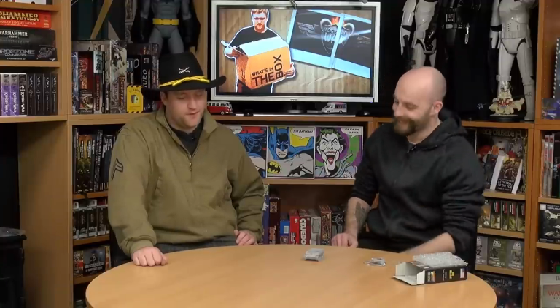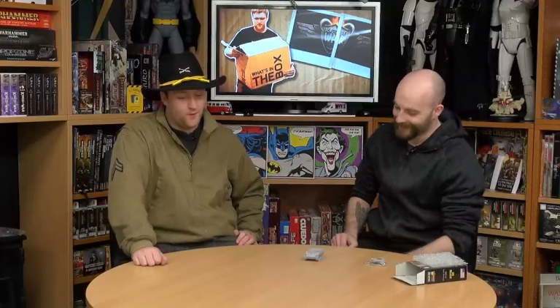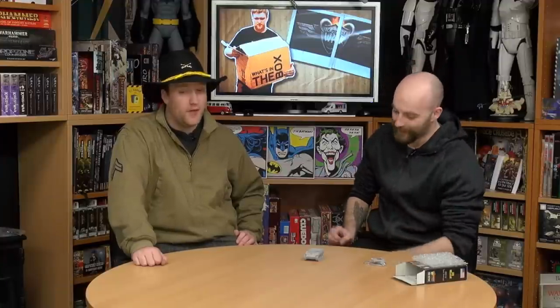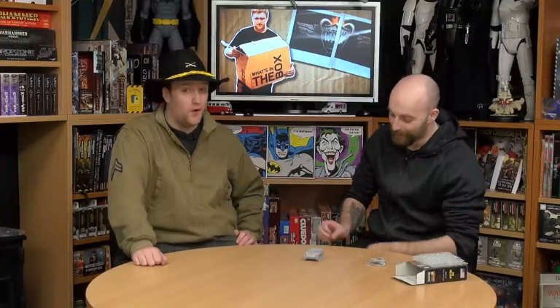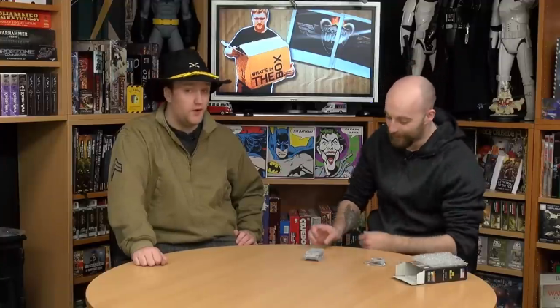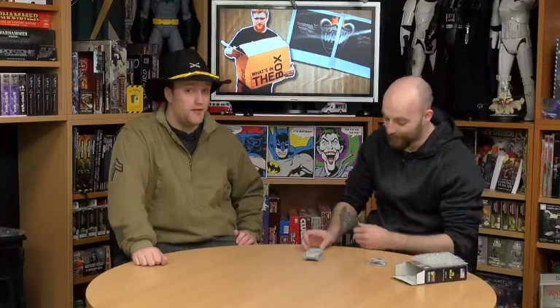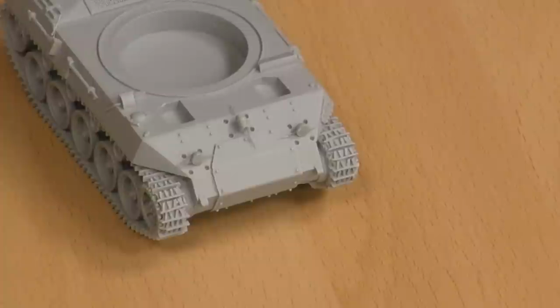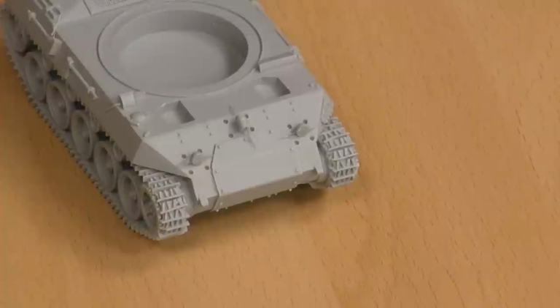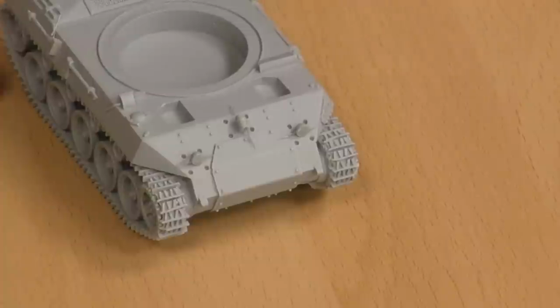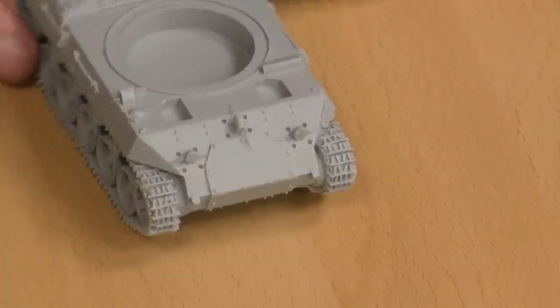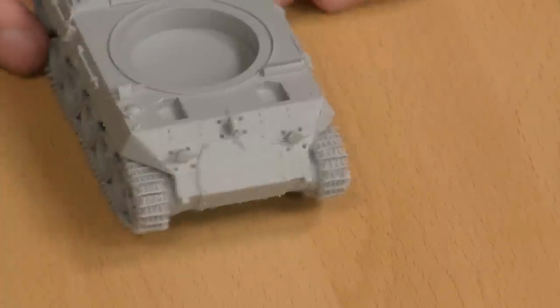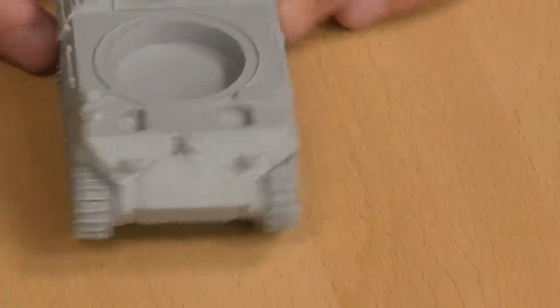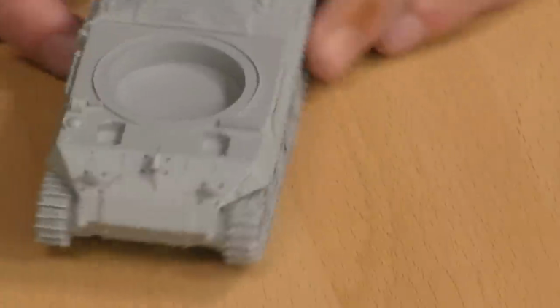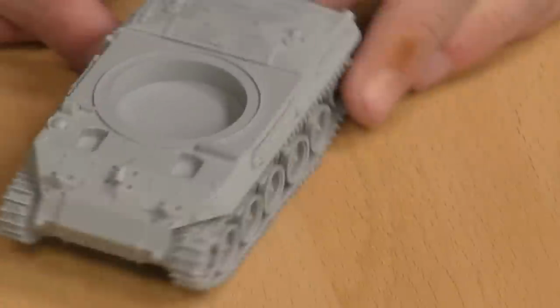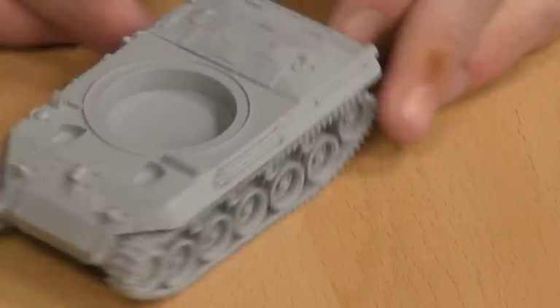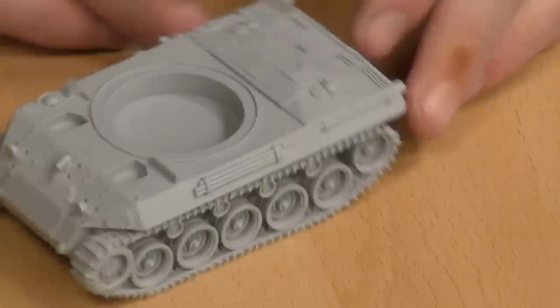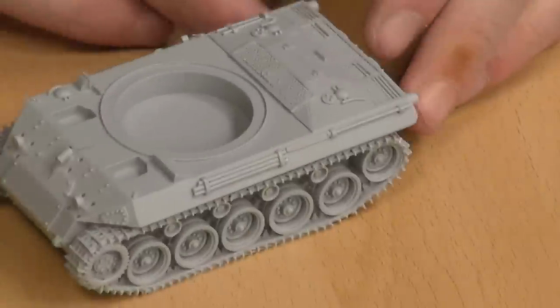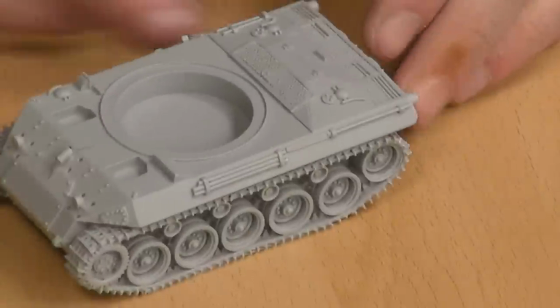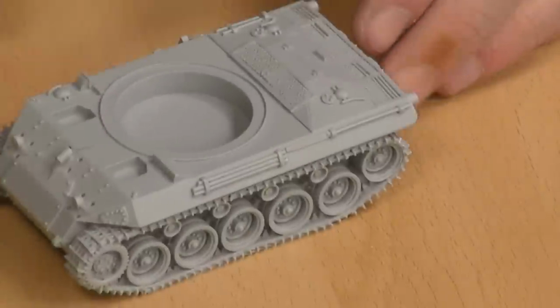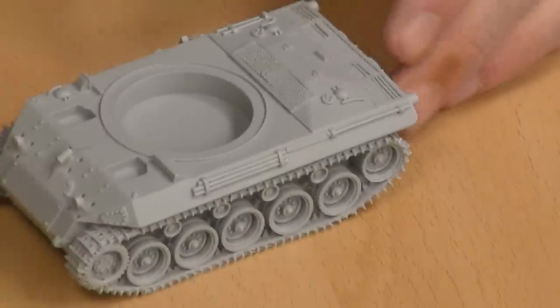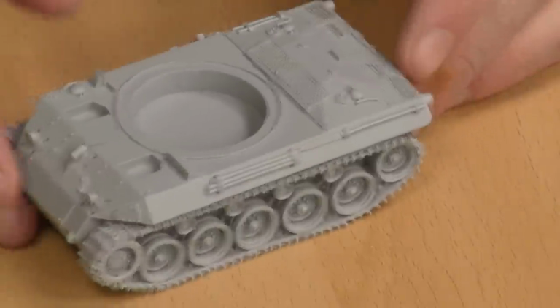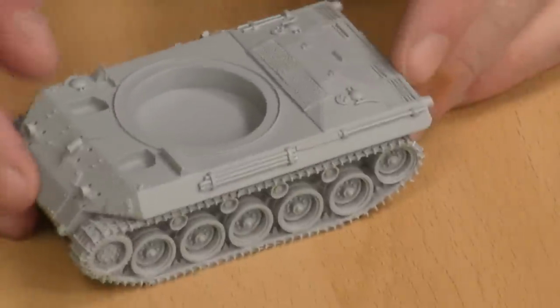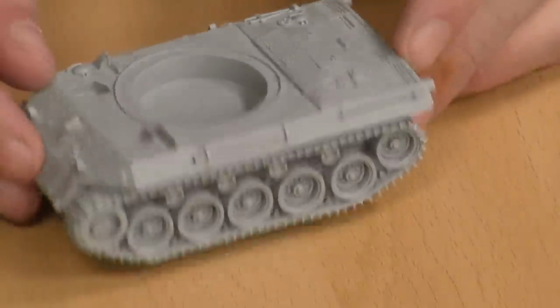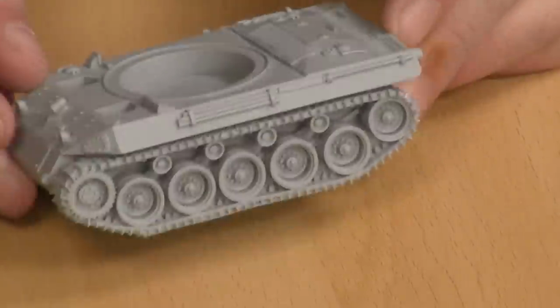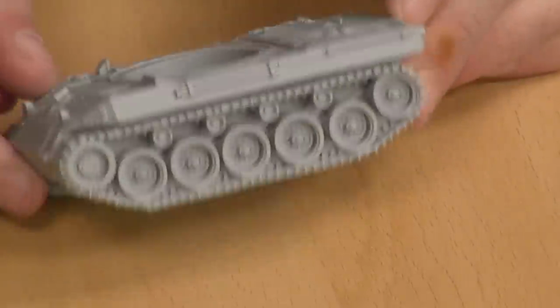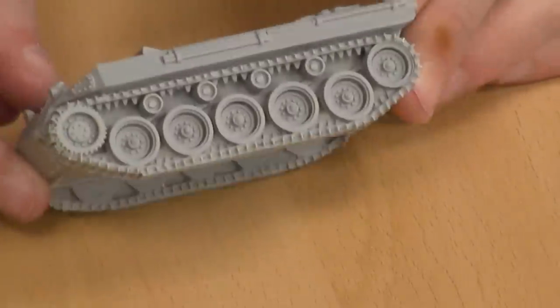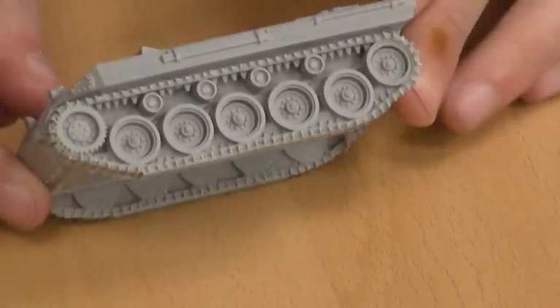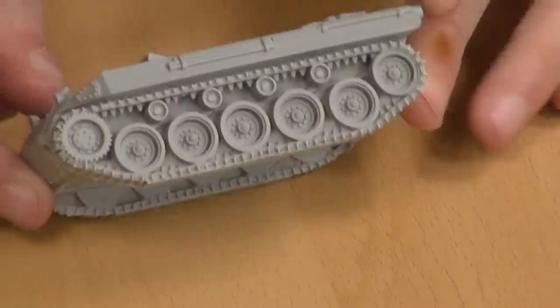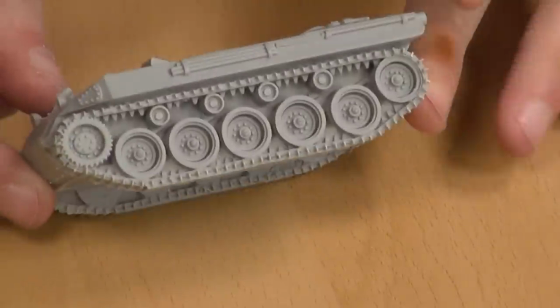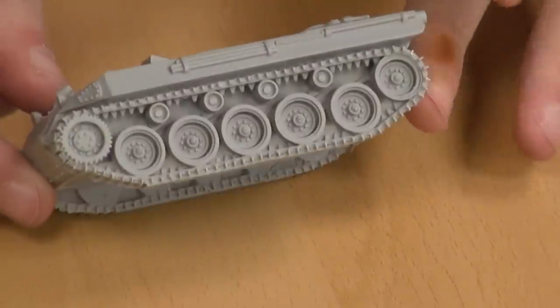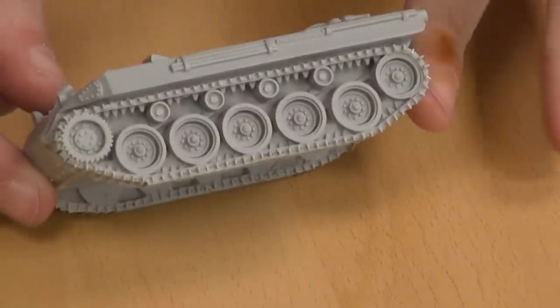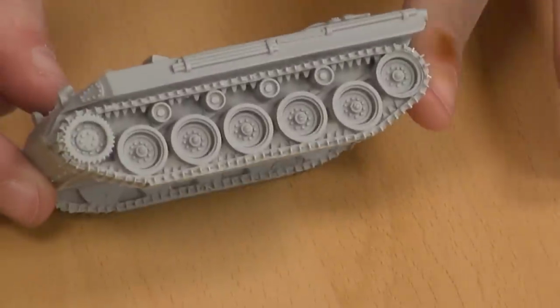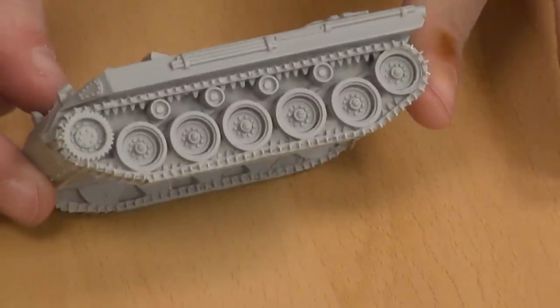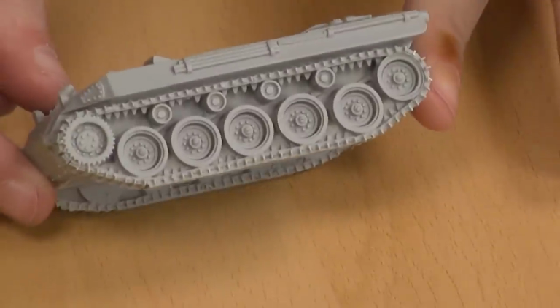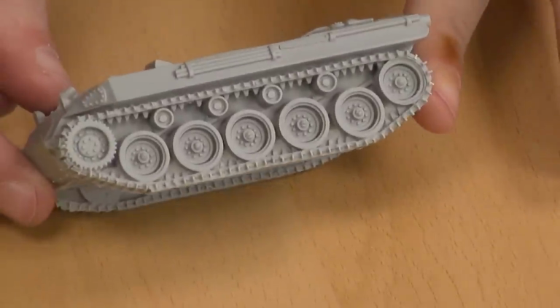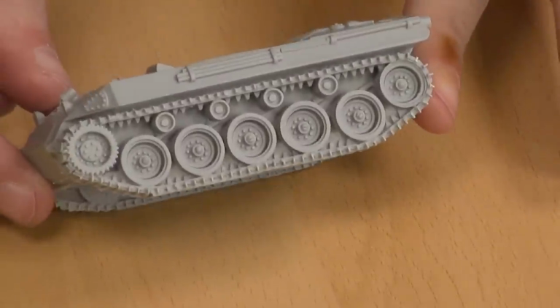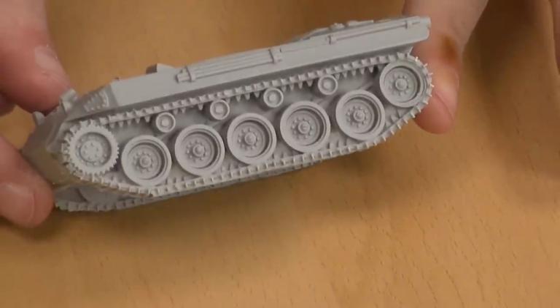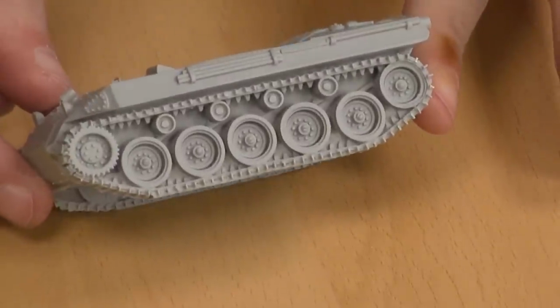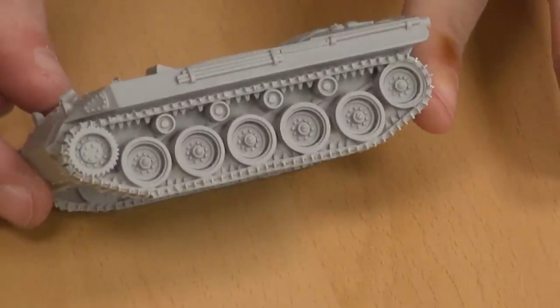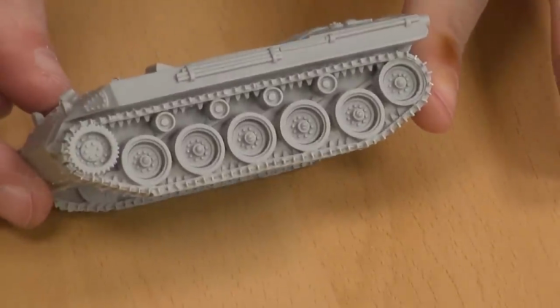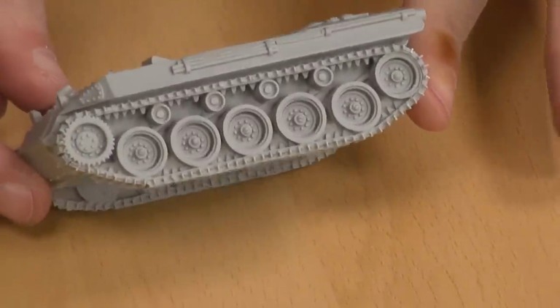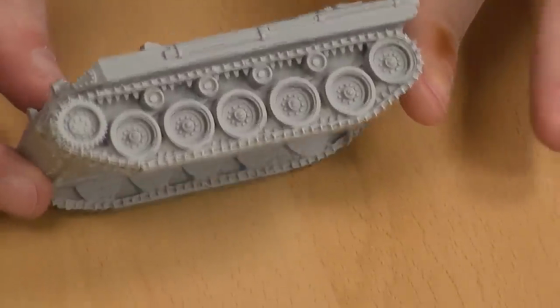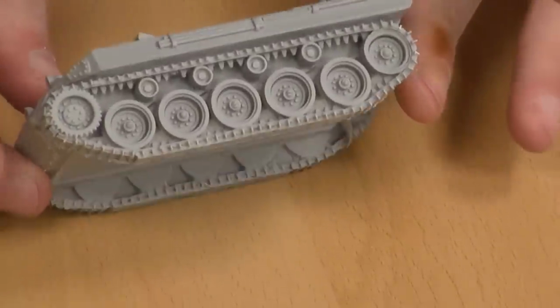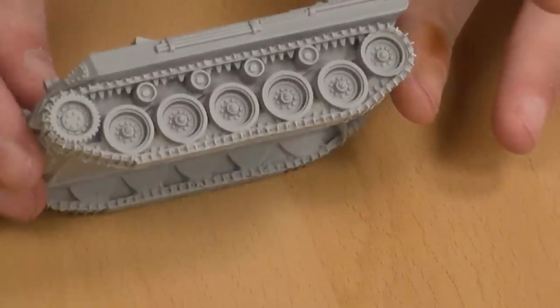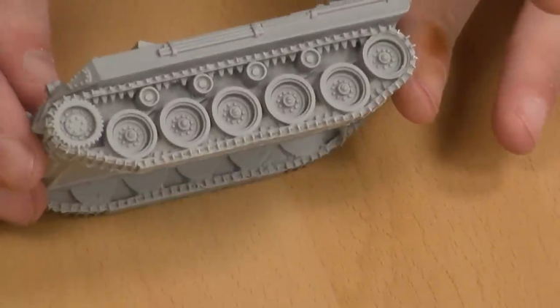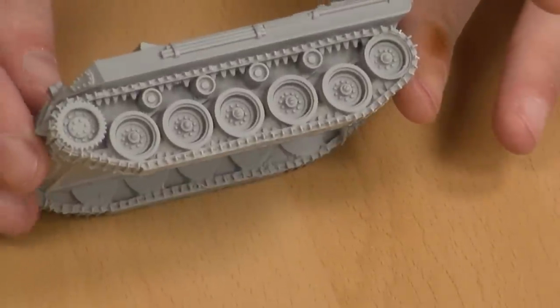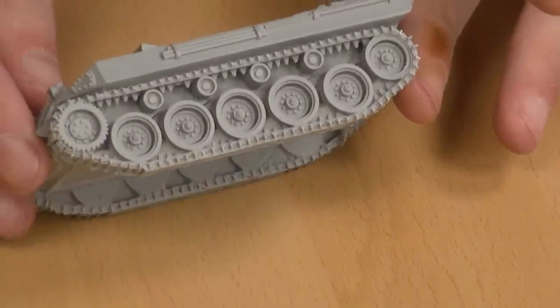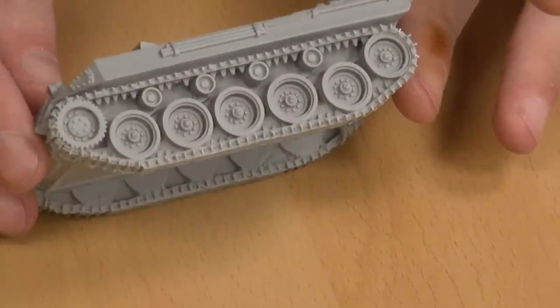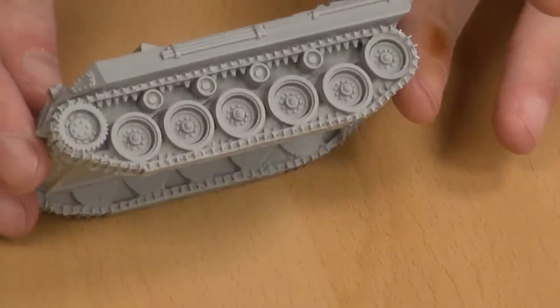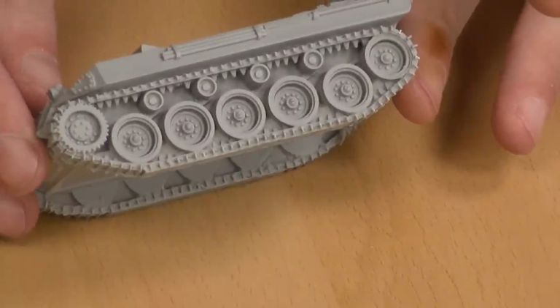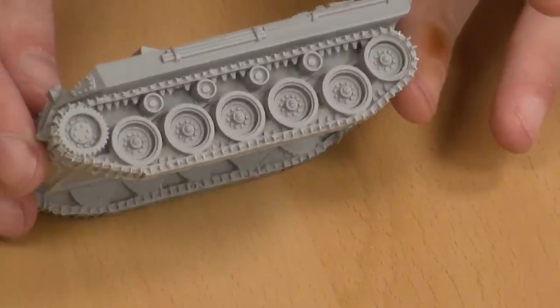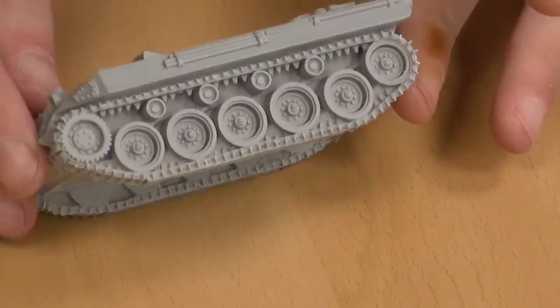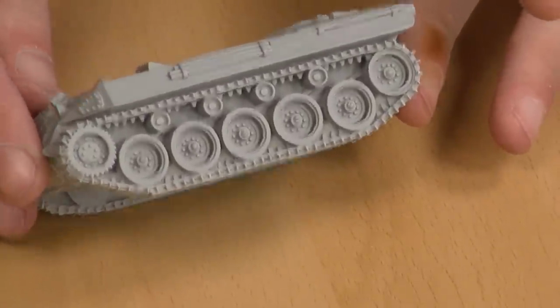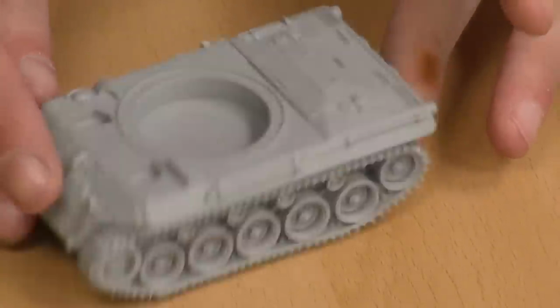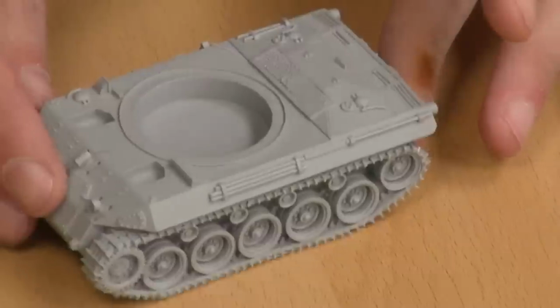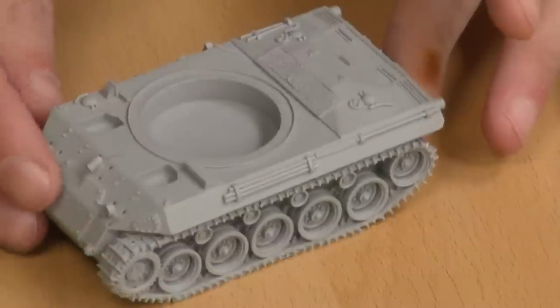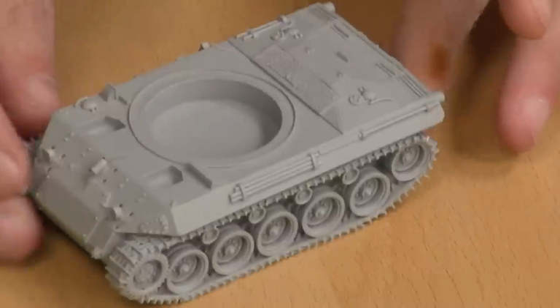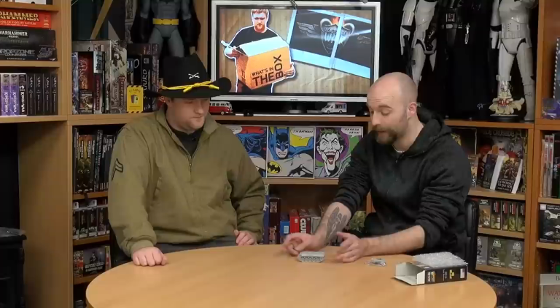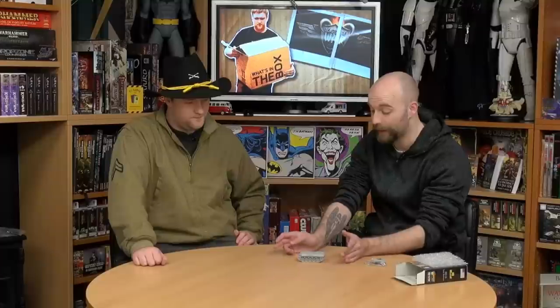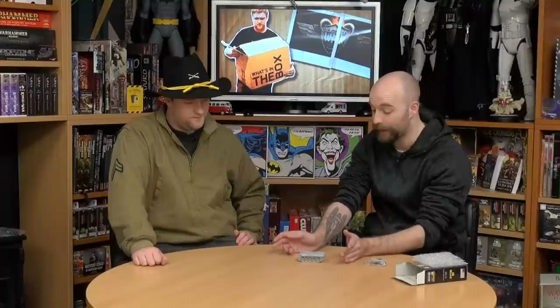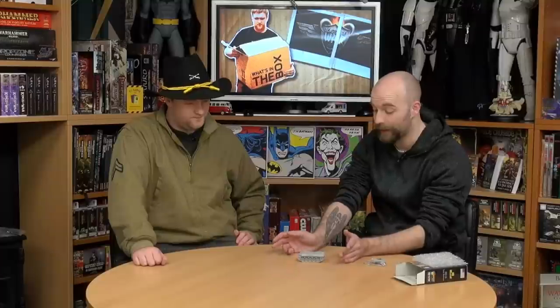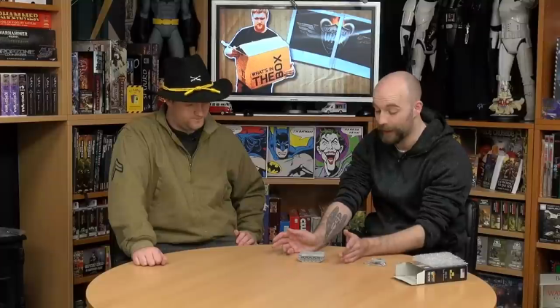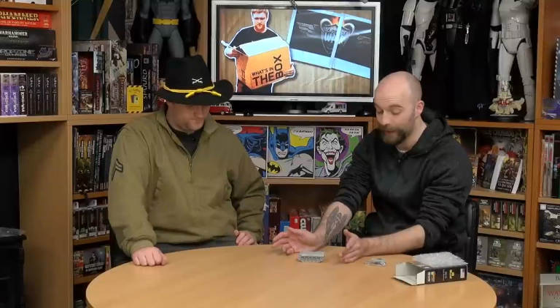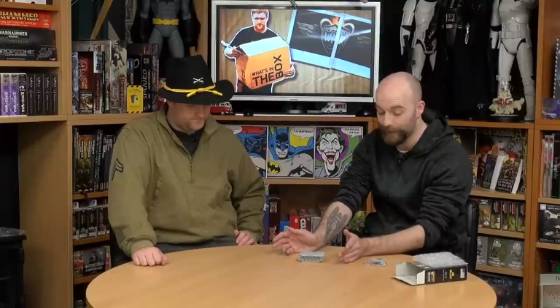We all live and learn. Yes, we do. But the detail in around the tracks is really, really nice. Really clean kit. Really, really clean cast.